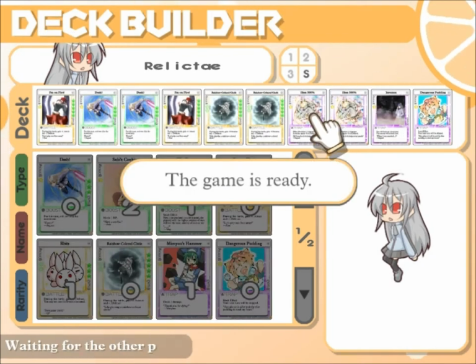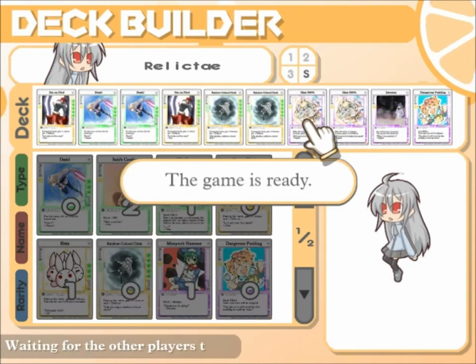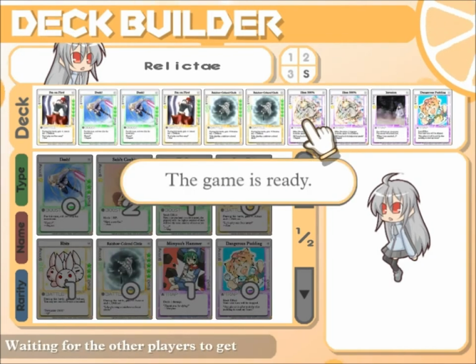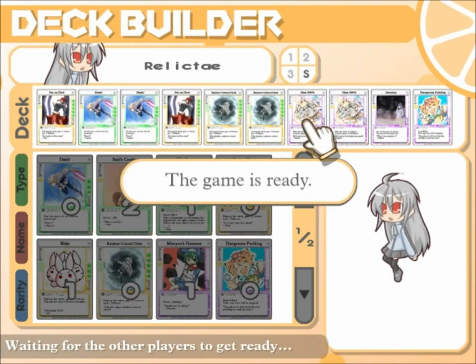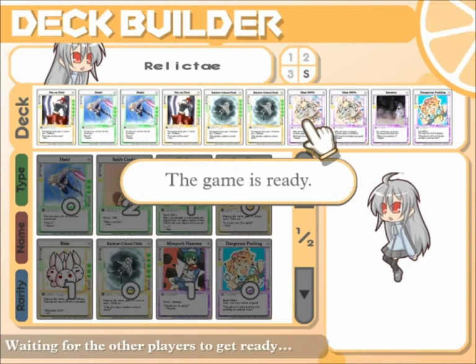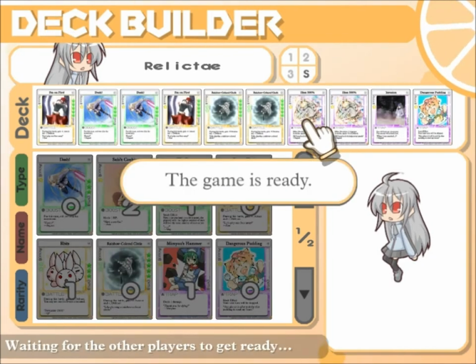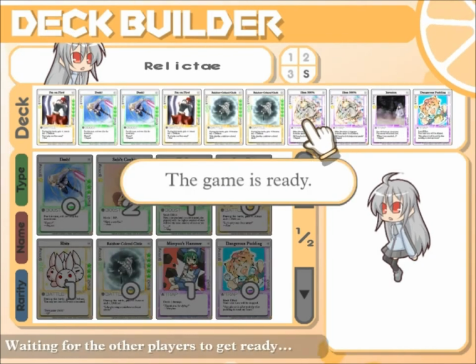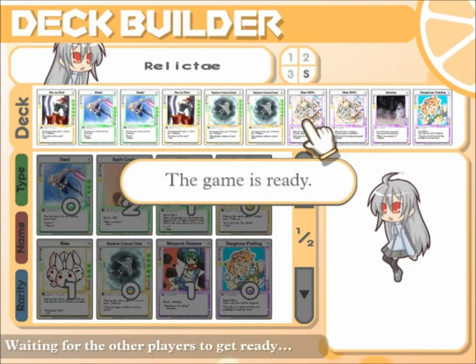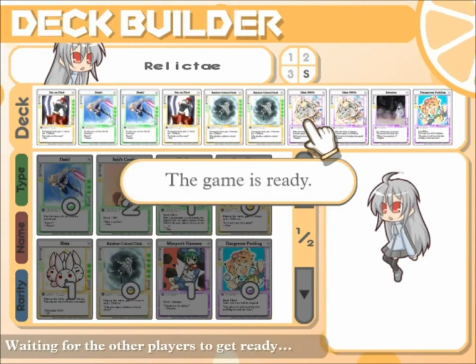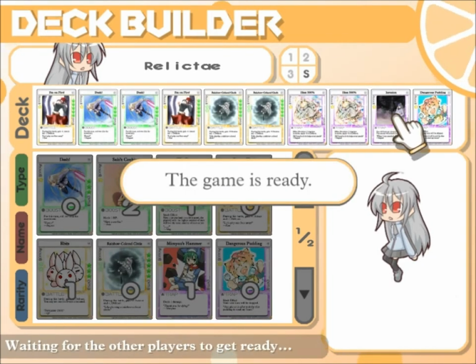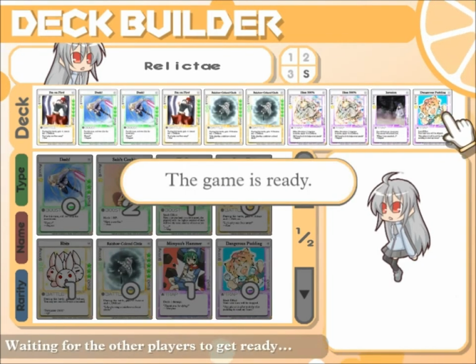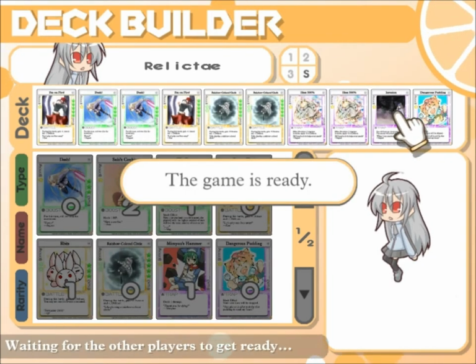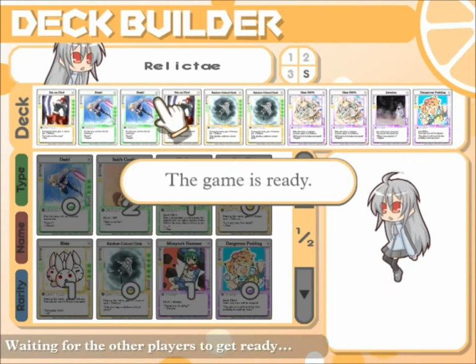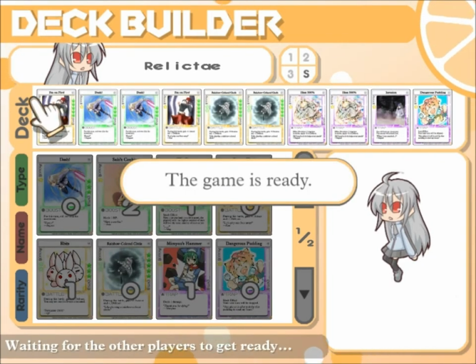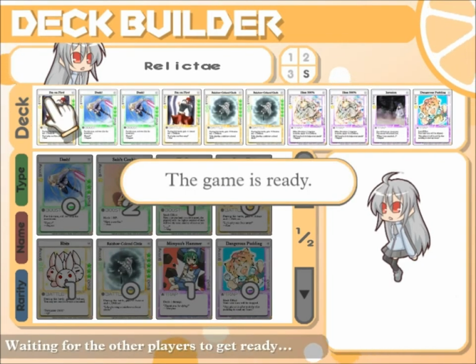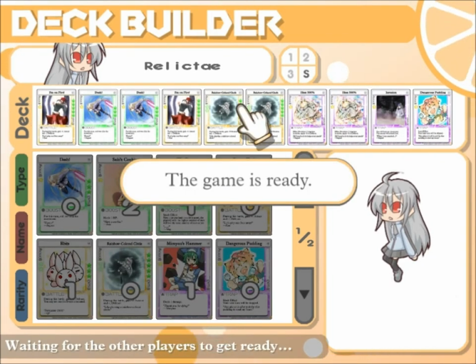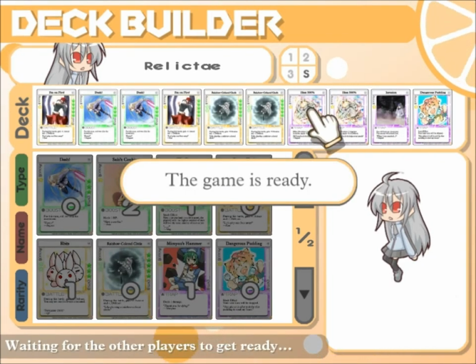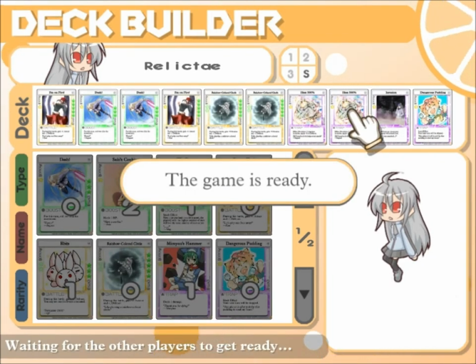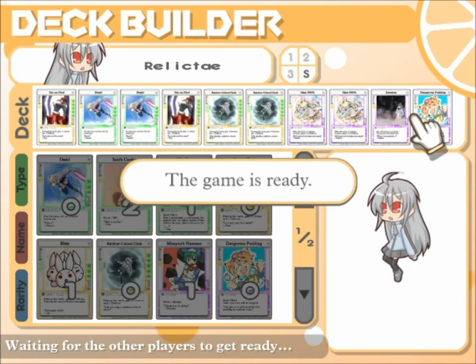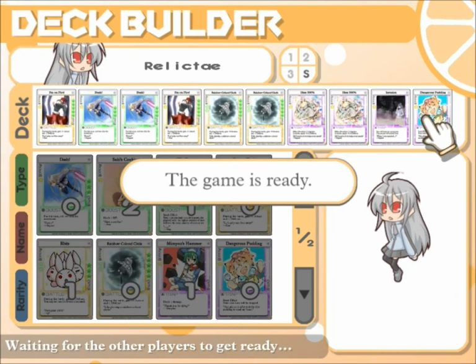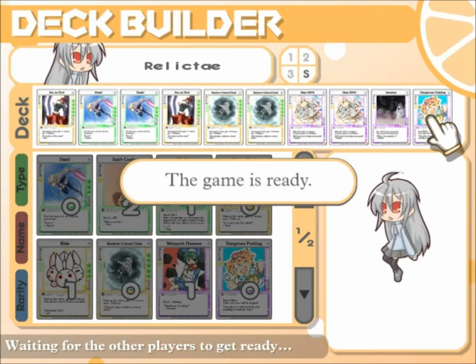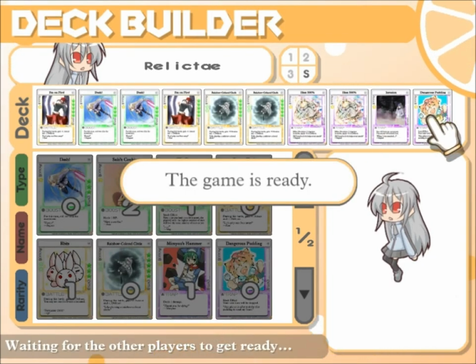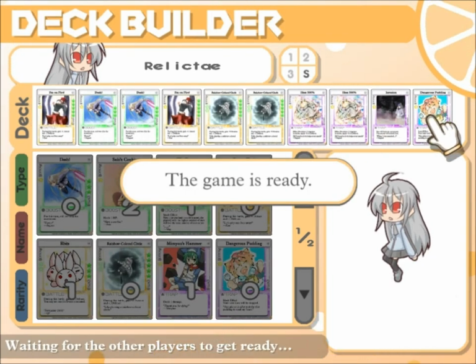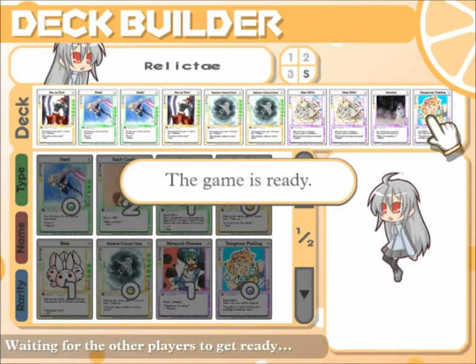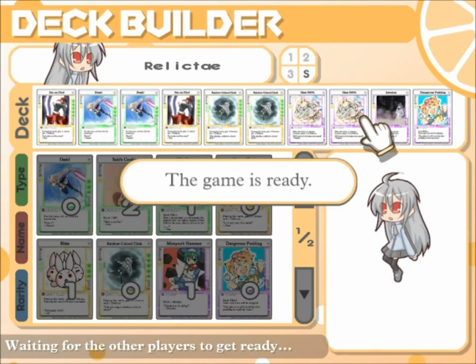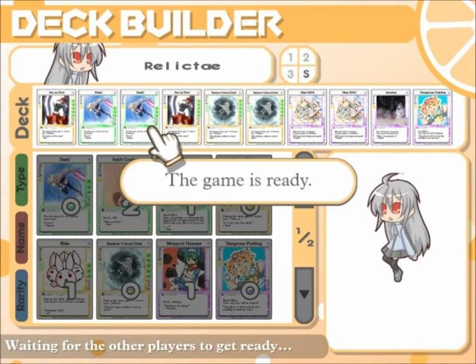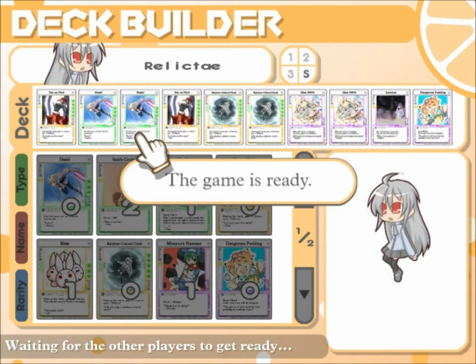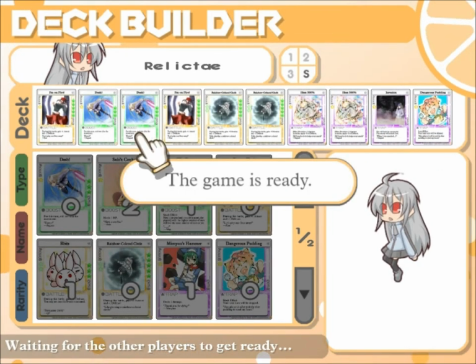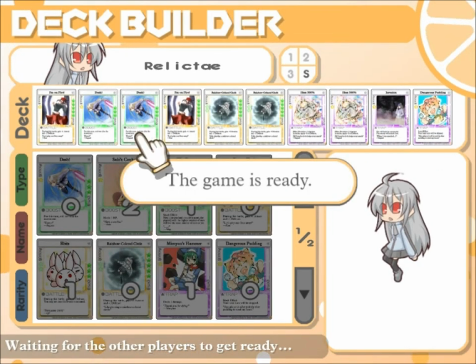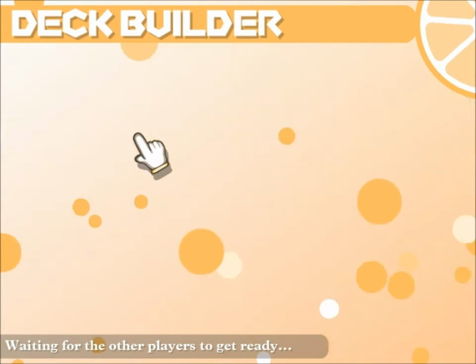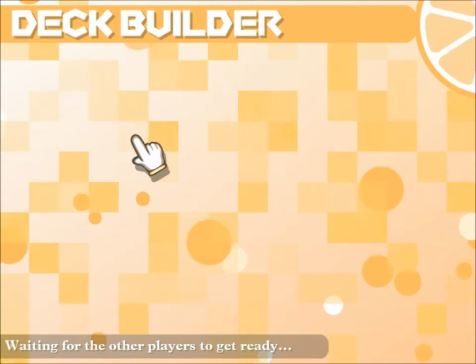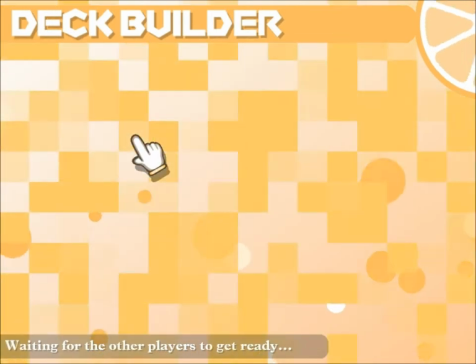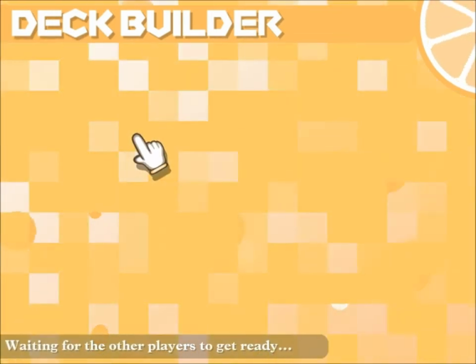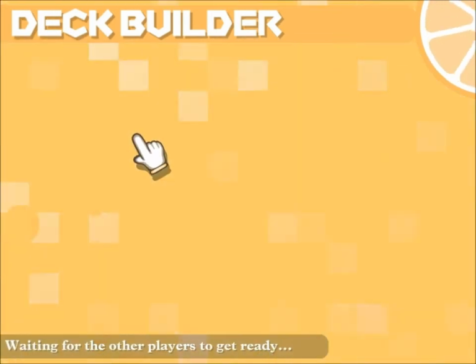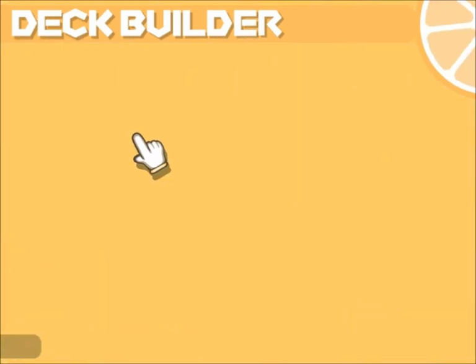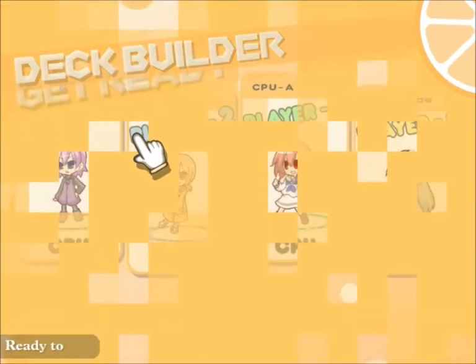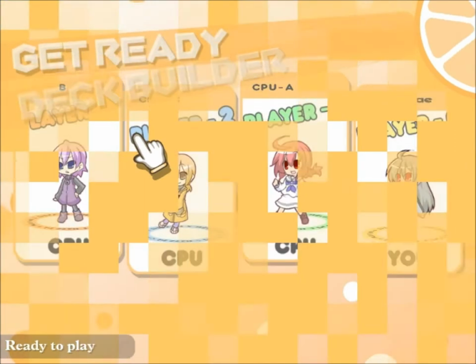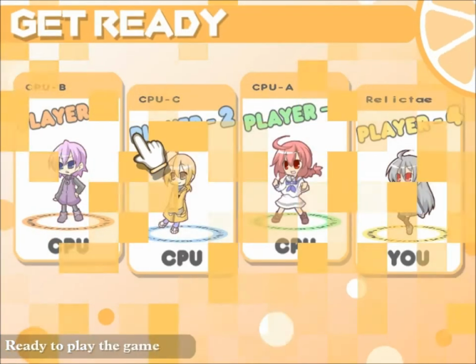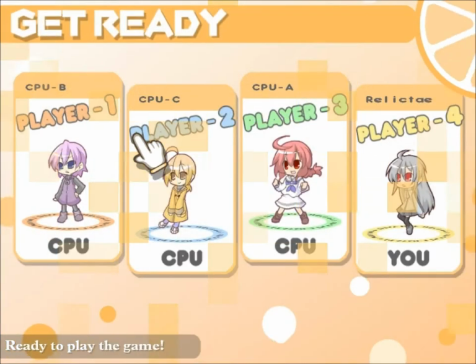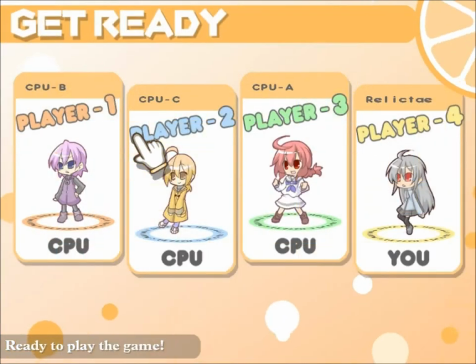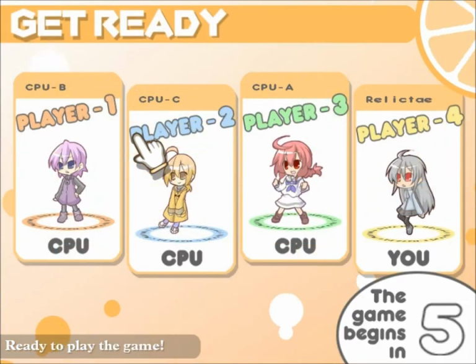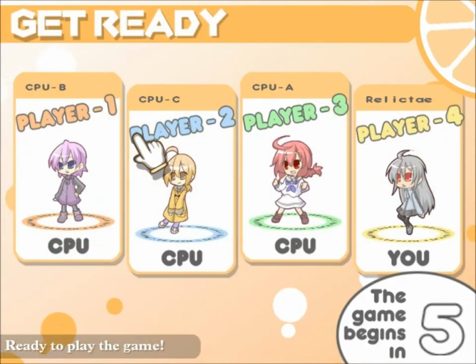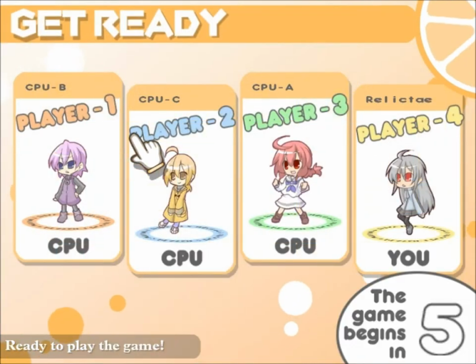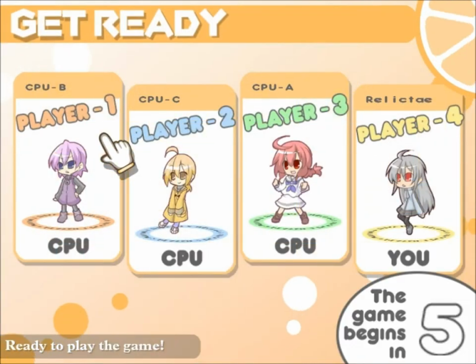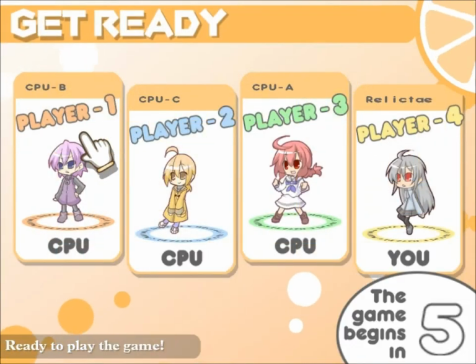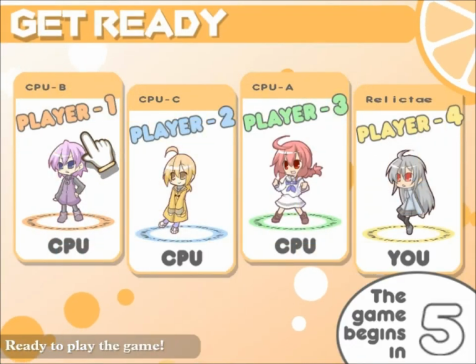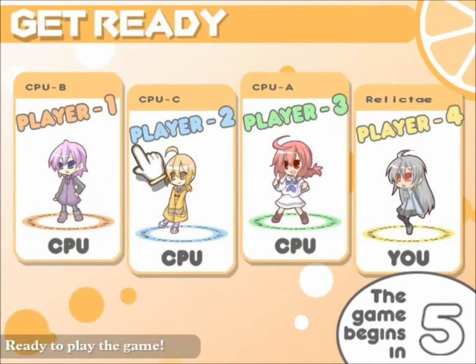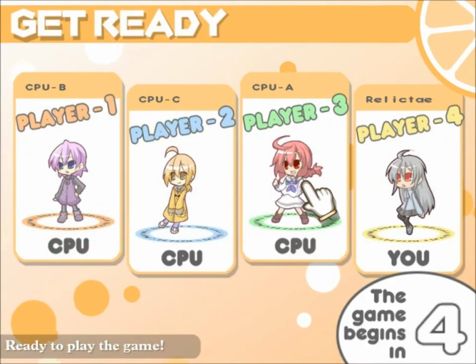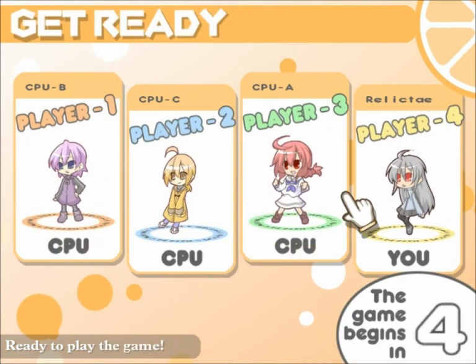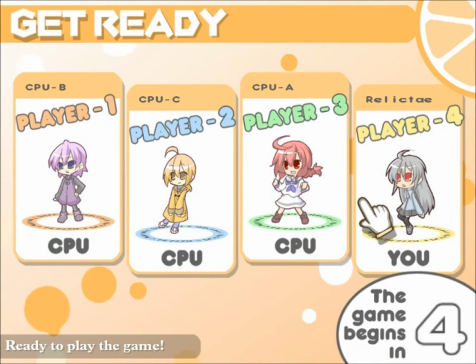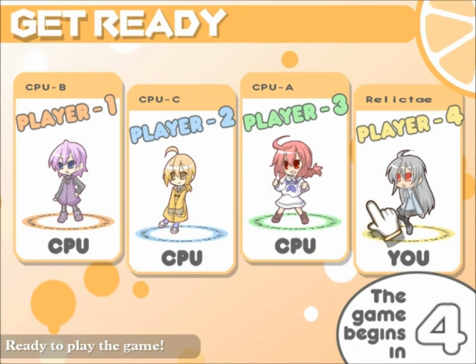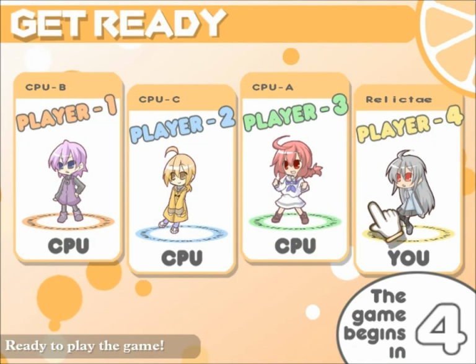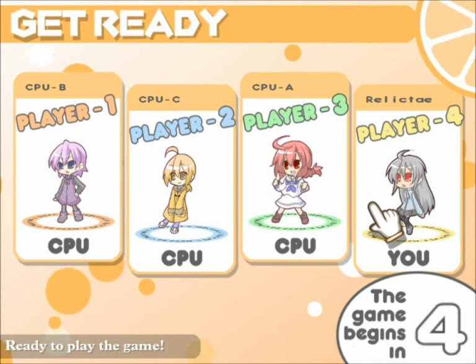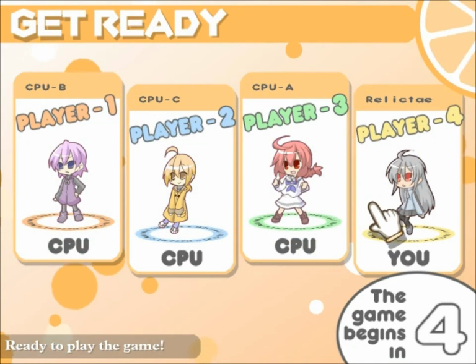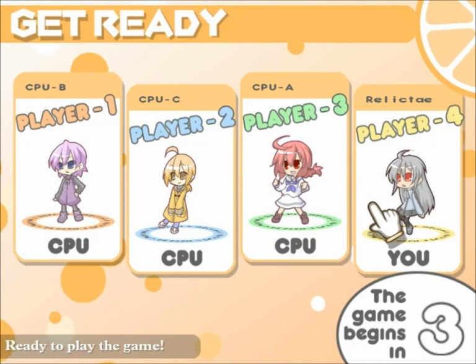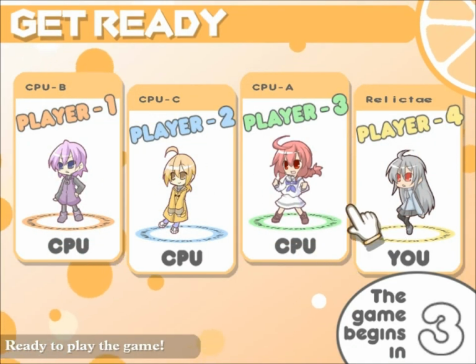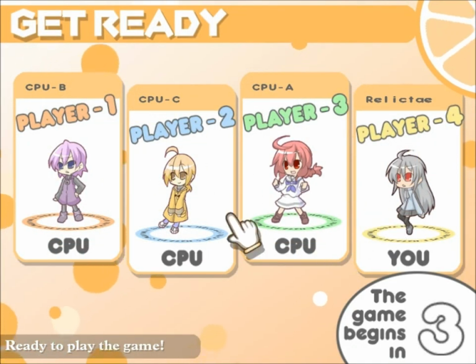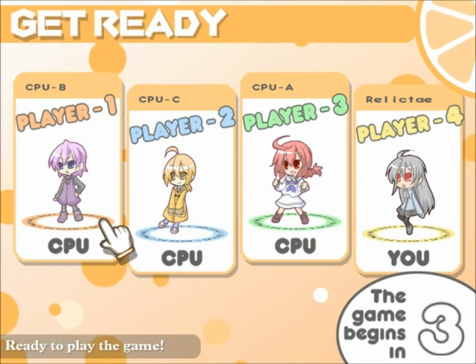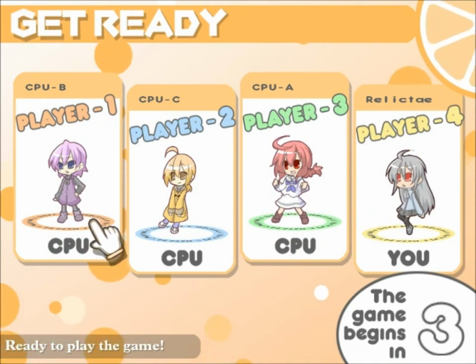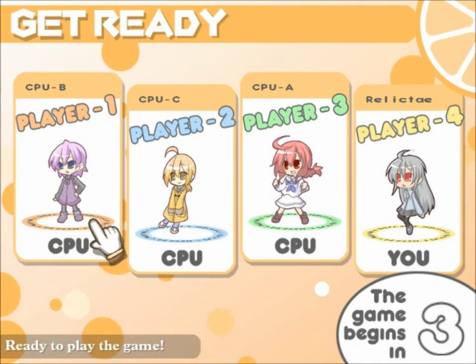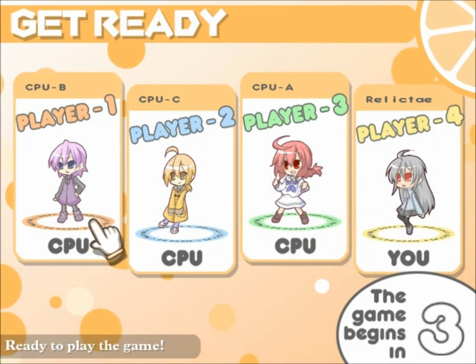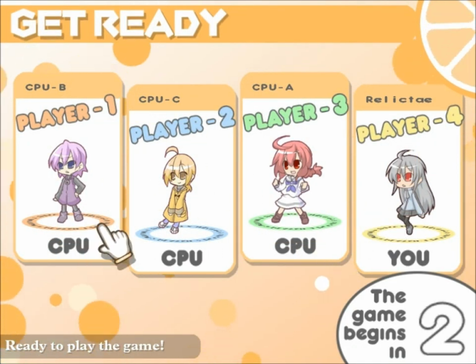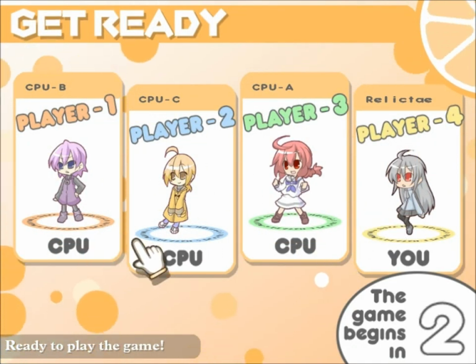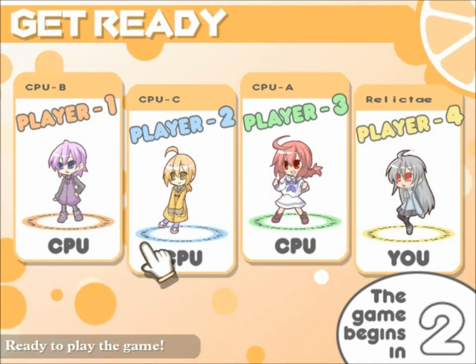Normally I like to pick half my cards as useful to me, and the other half as cards that aren't useful to virtually anyone. Sometimes I throw in Saki's Cookie because it's only a heal 1 HP — it's kind of a crap card — so people are going to be dealt cards they don't want. Once you have your full set, you hit ready and you get into the game.